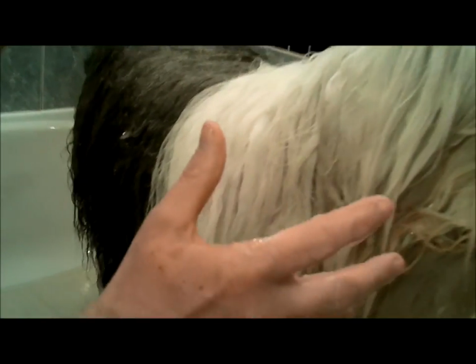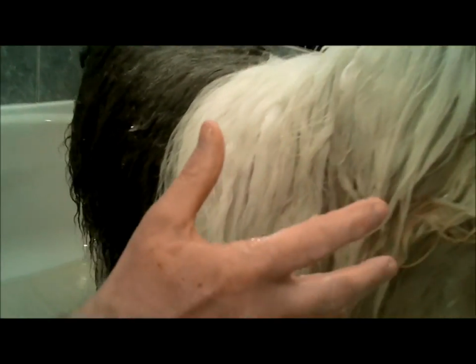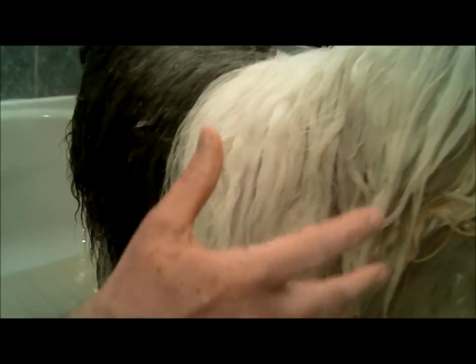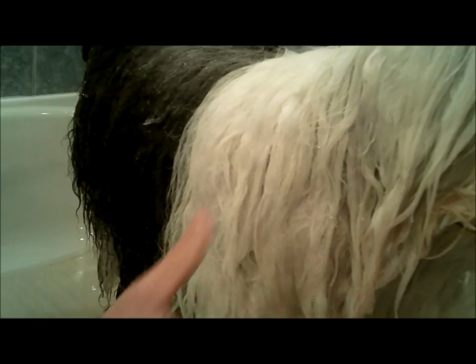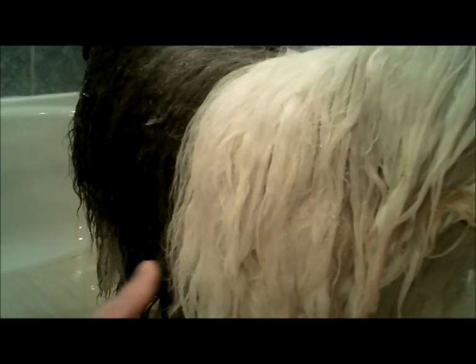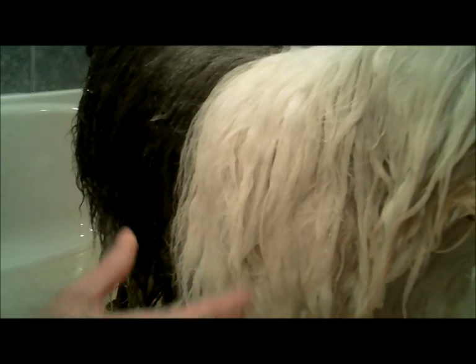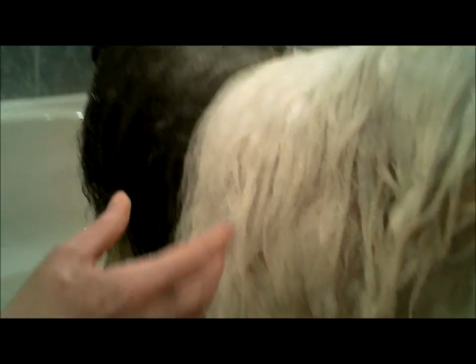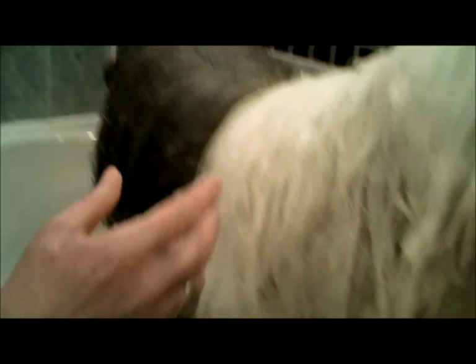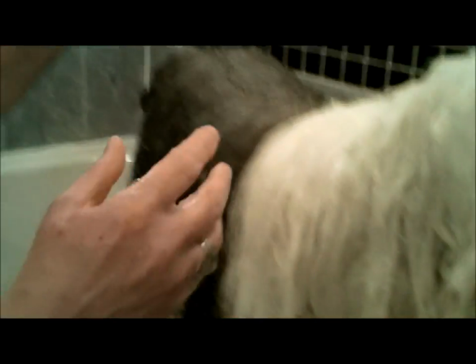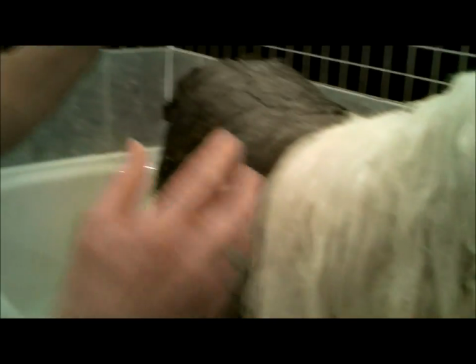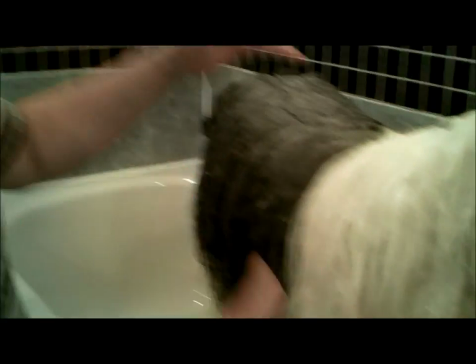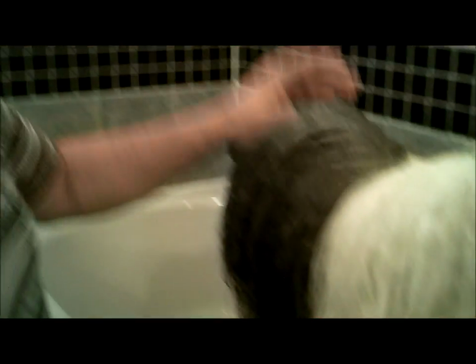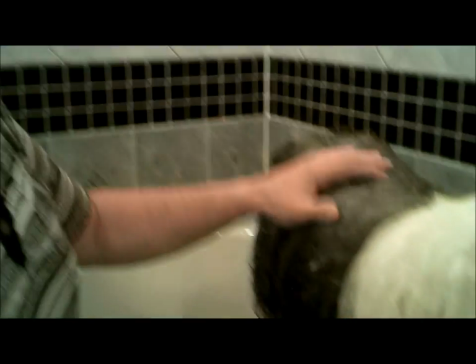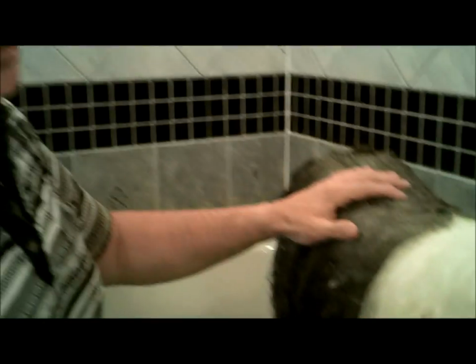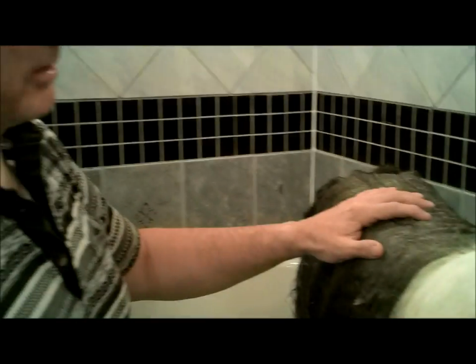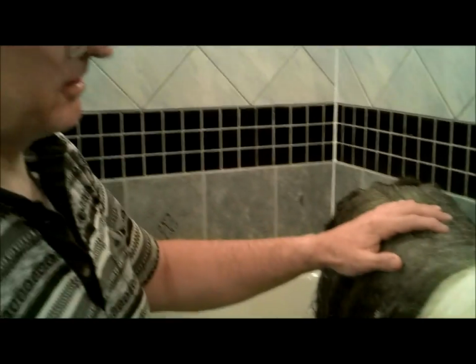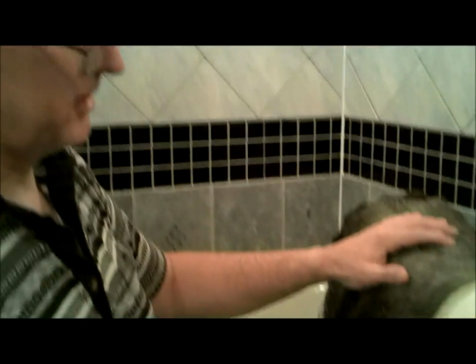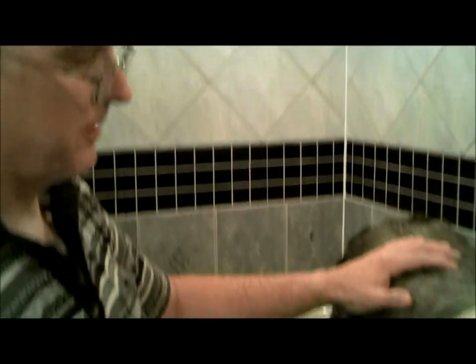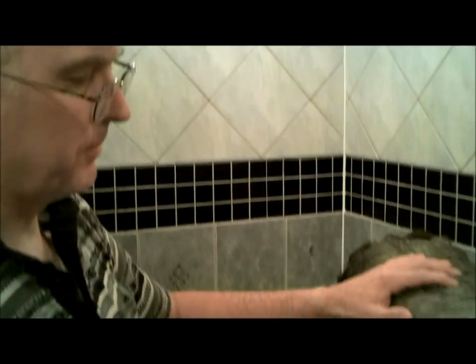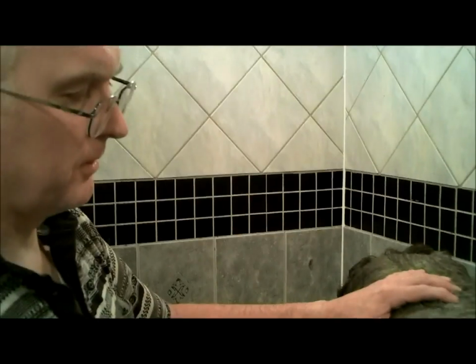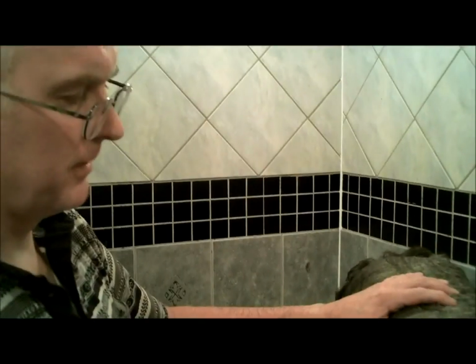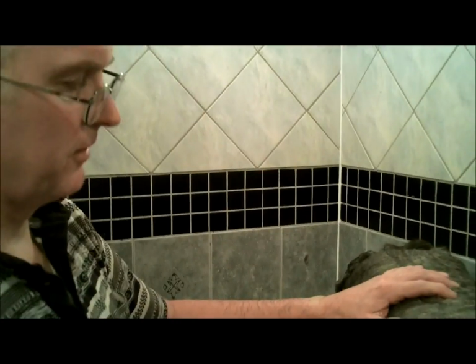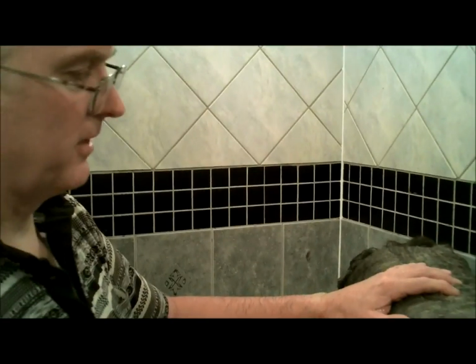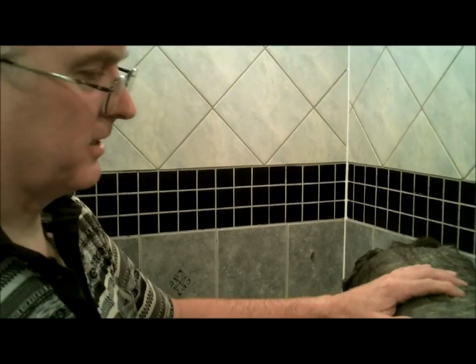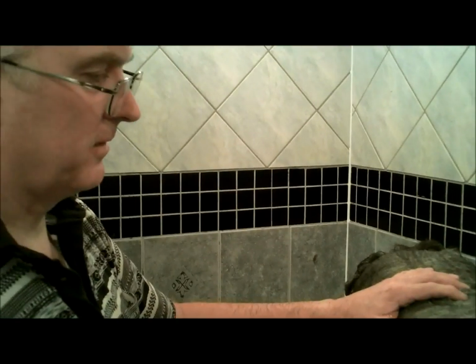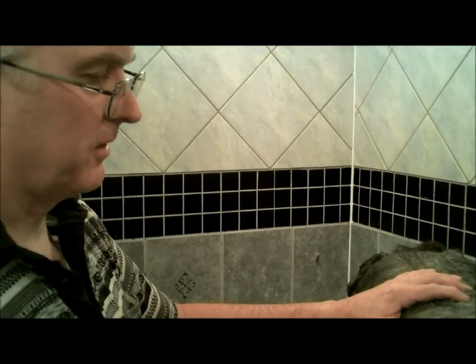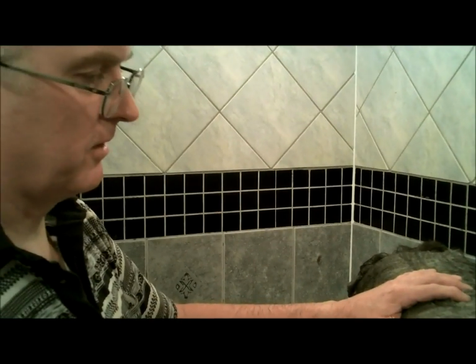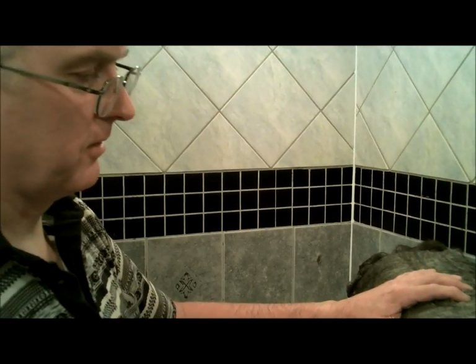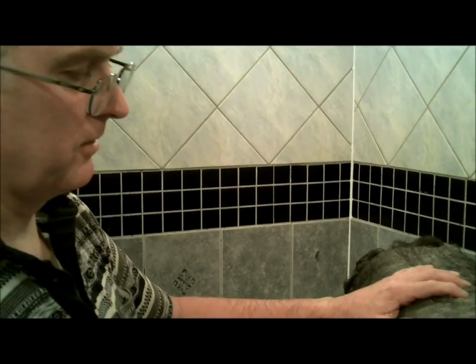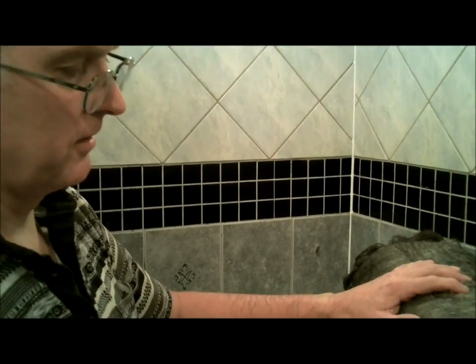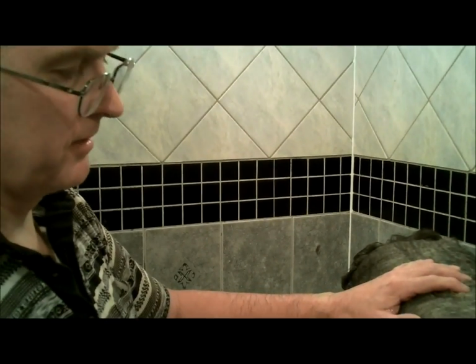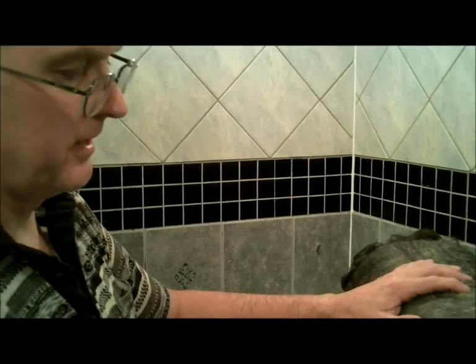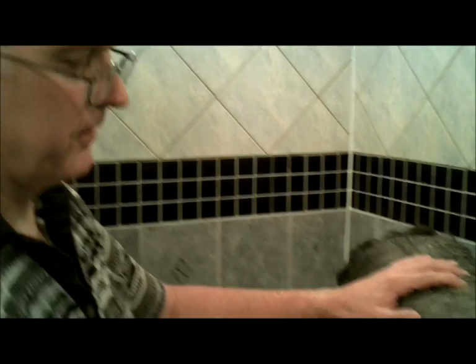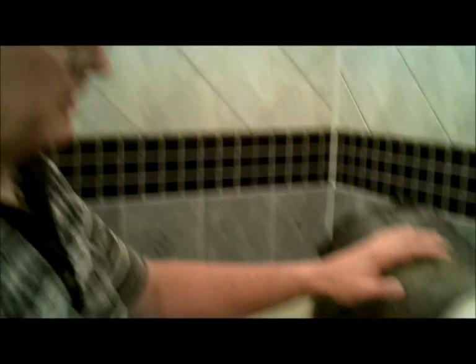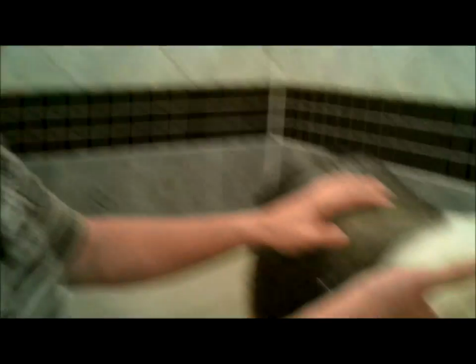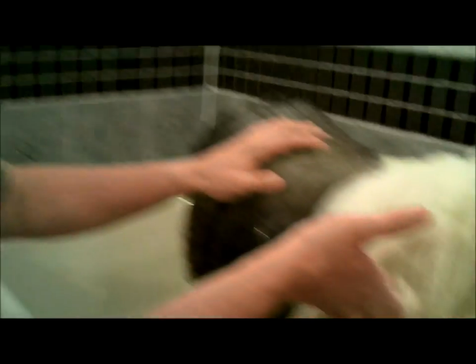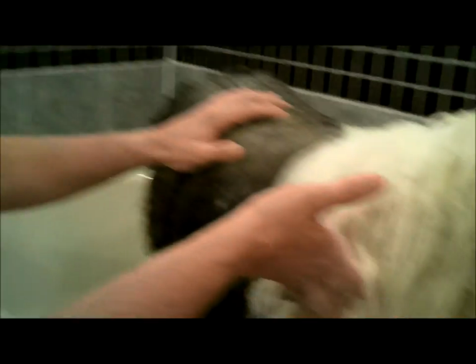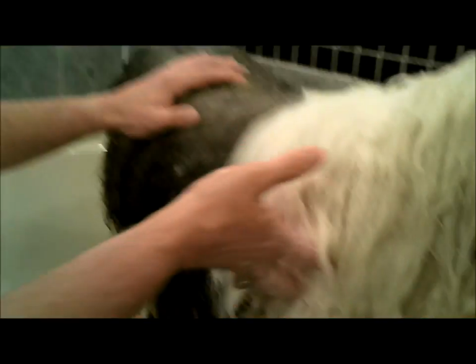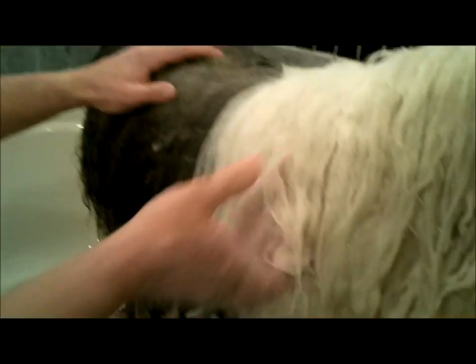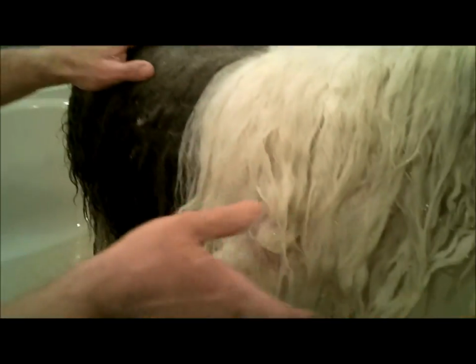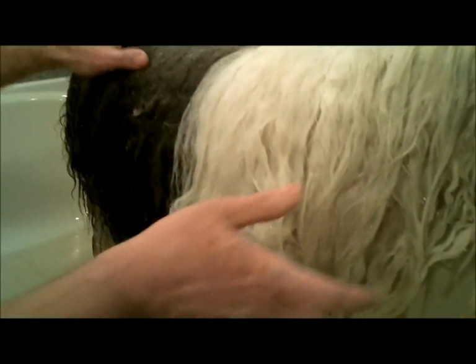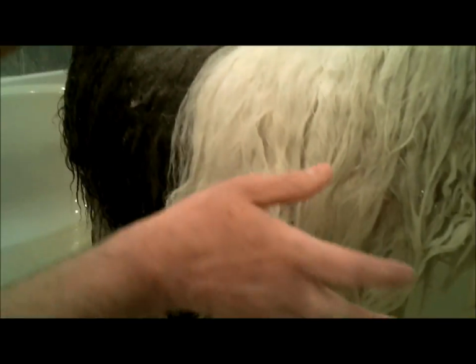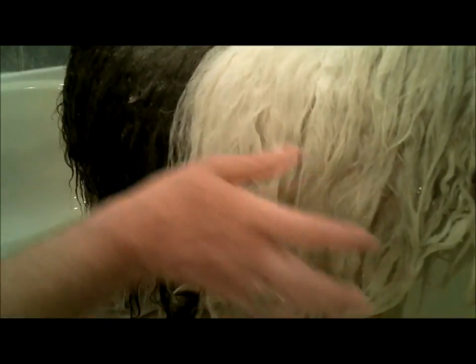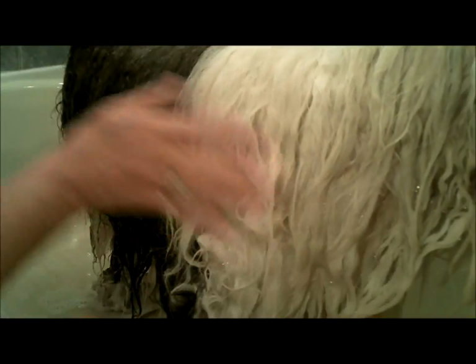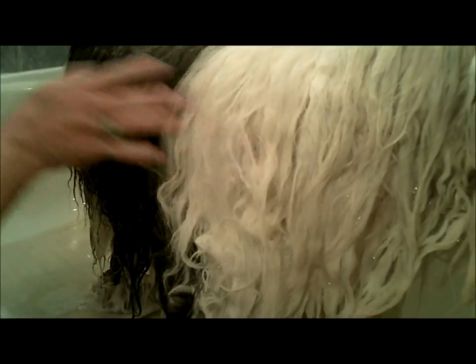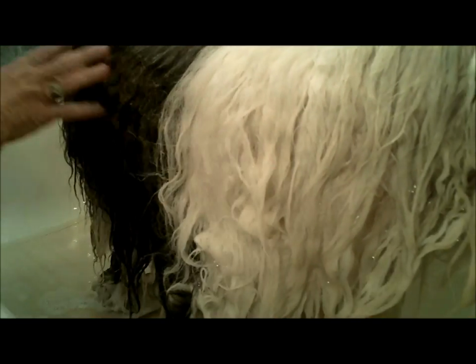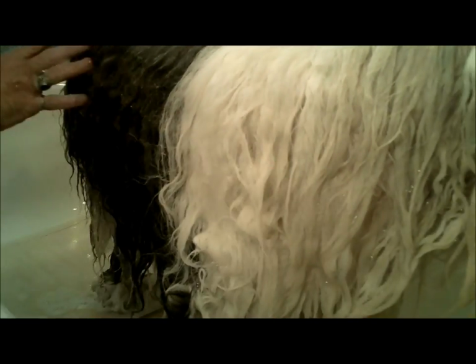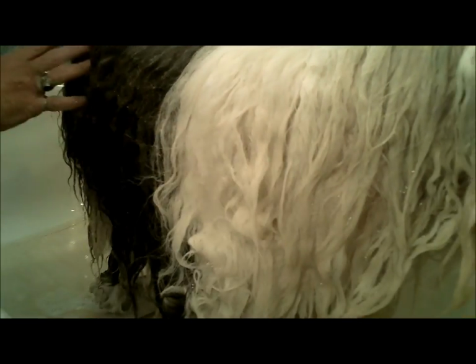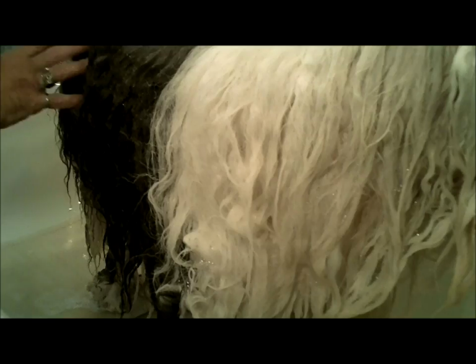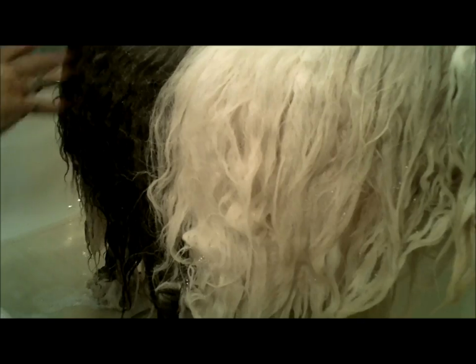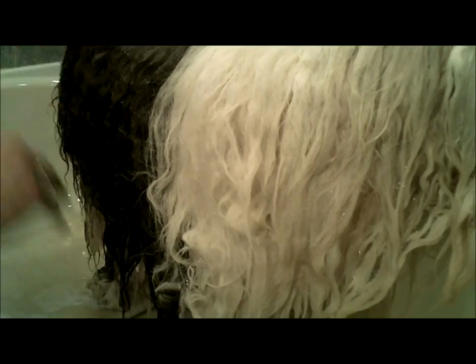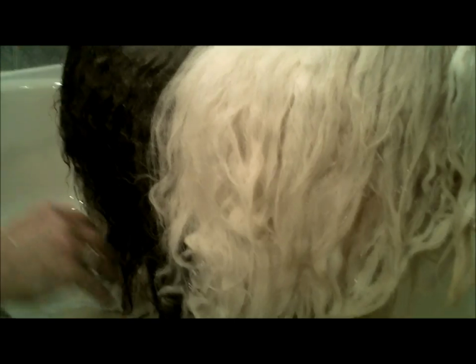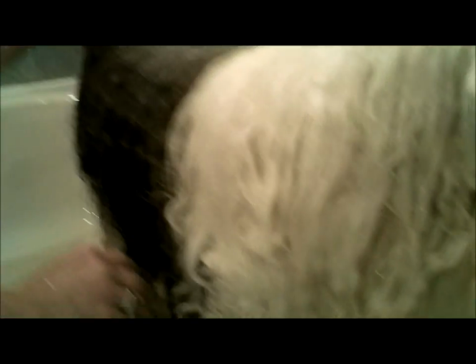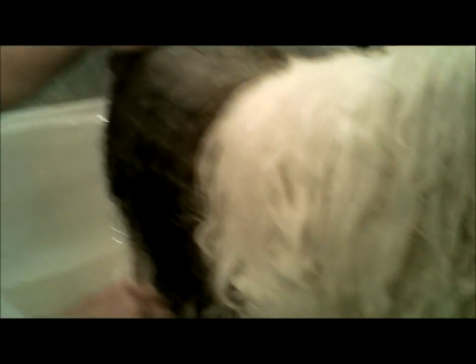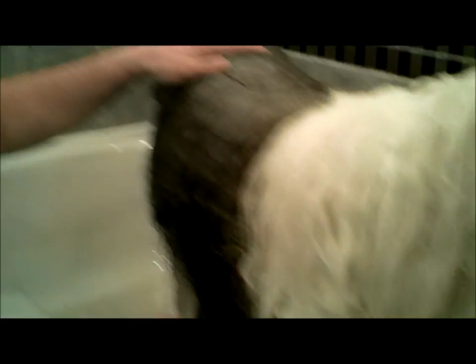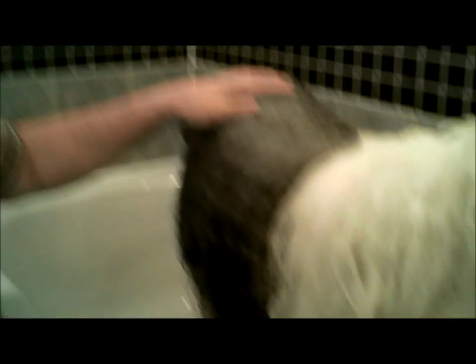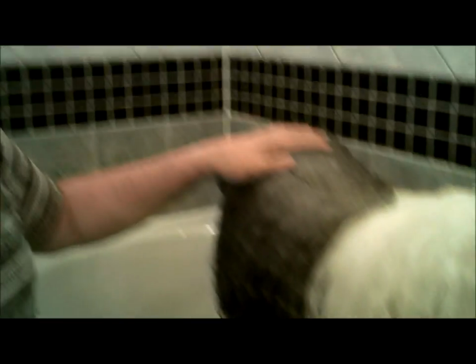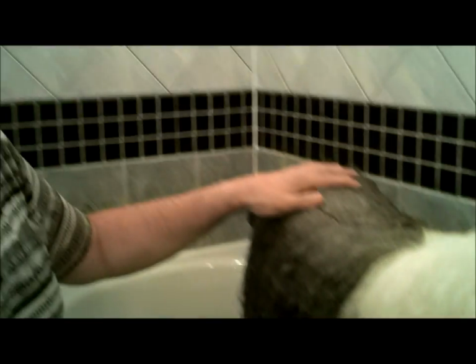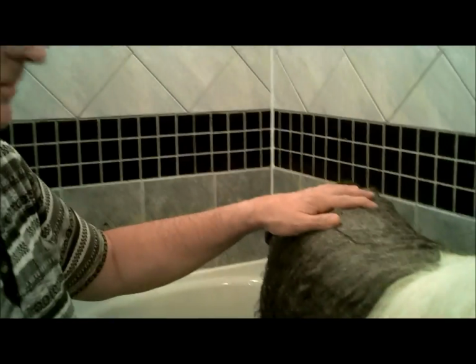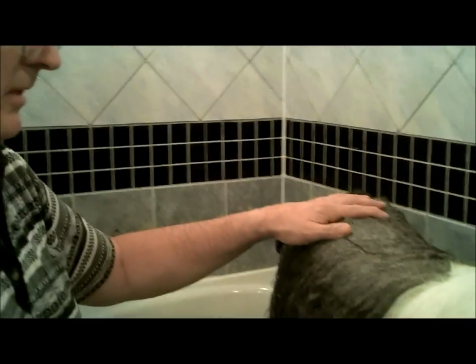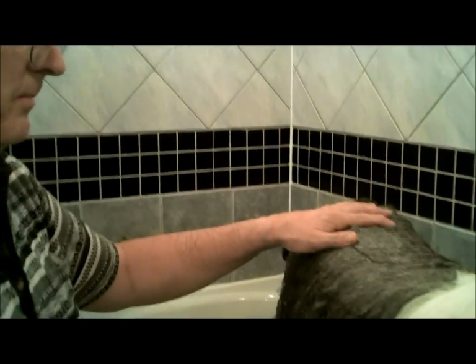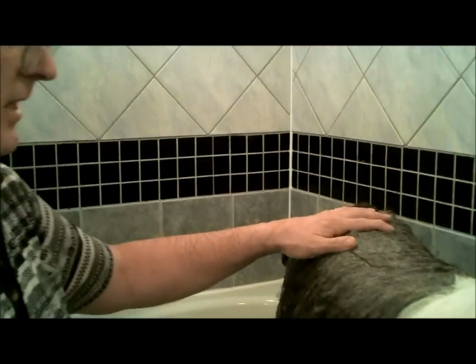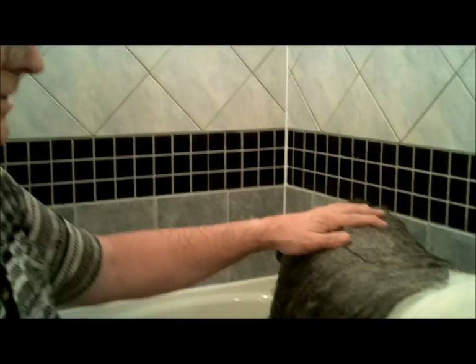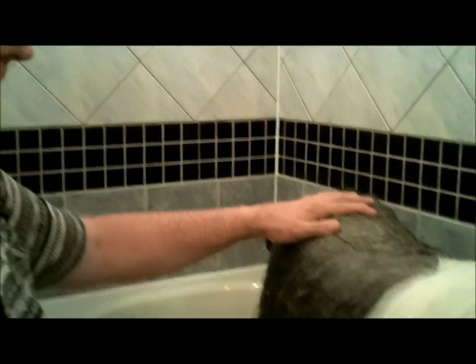The critical thing is to massage the shampoo in the direction of the coat growth. Never go against the coat, never go sideways. It's just going to make a big mess.